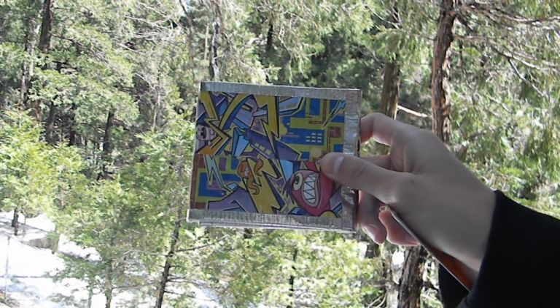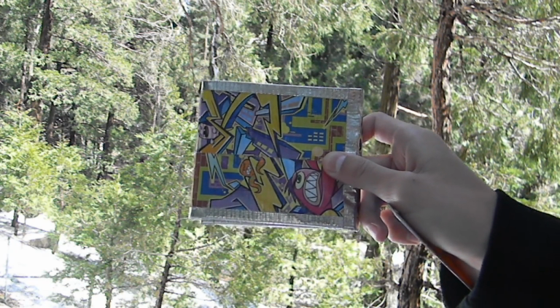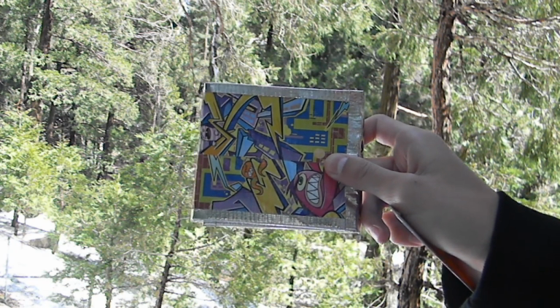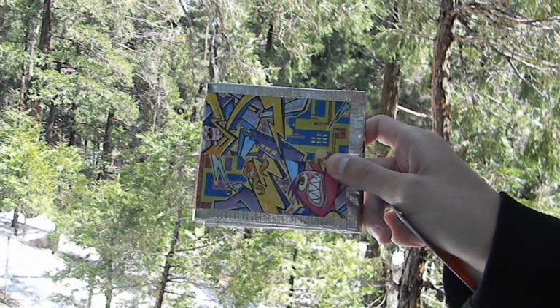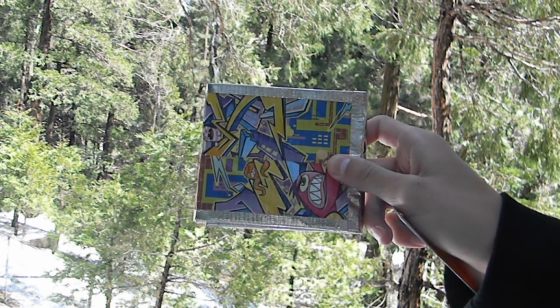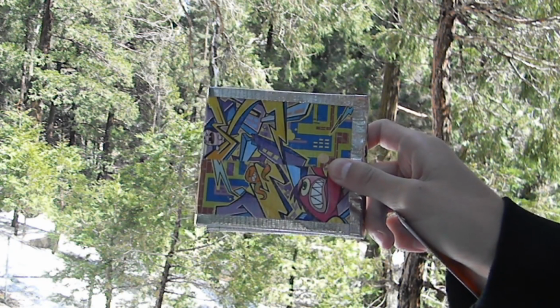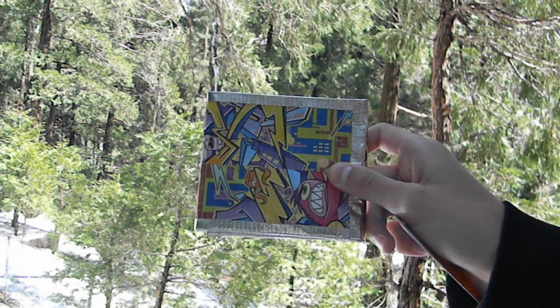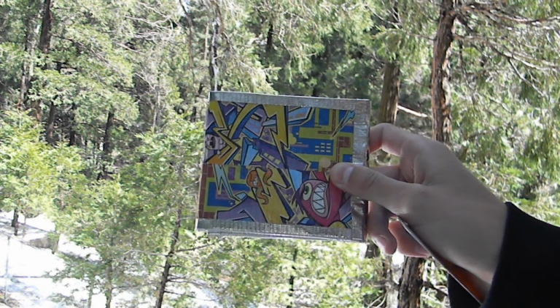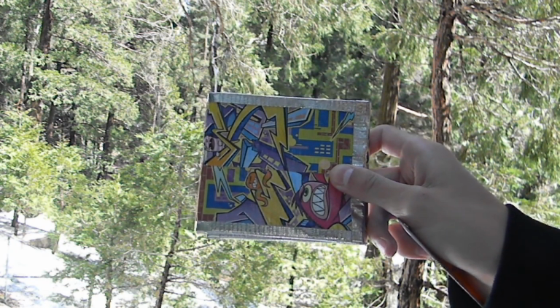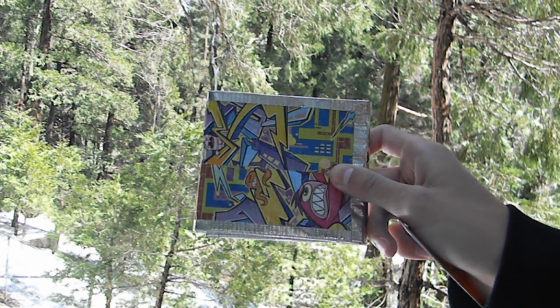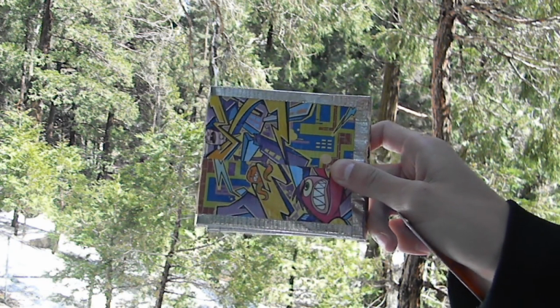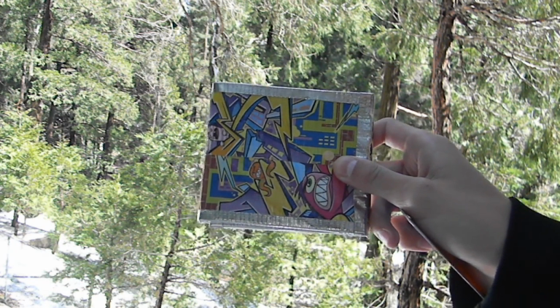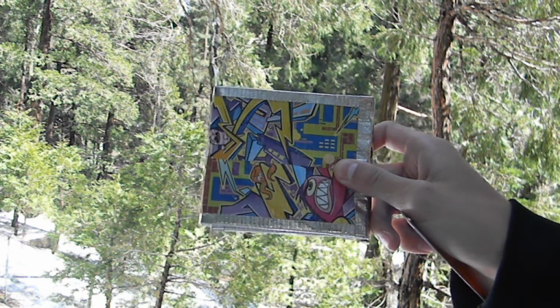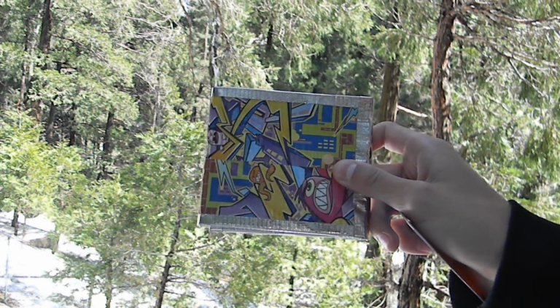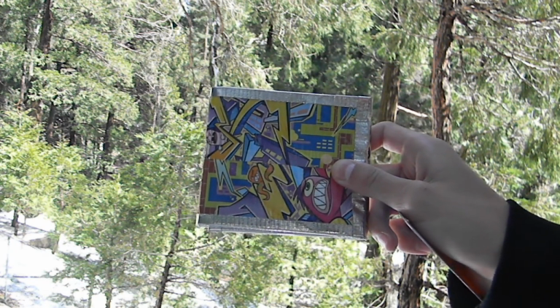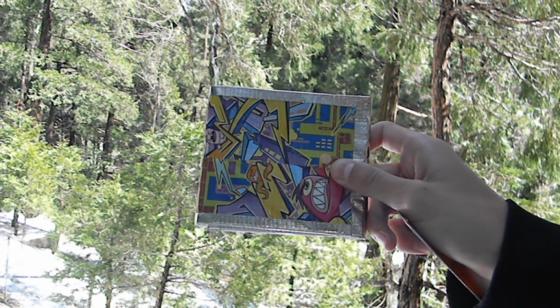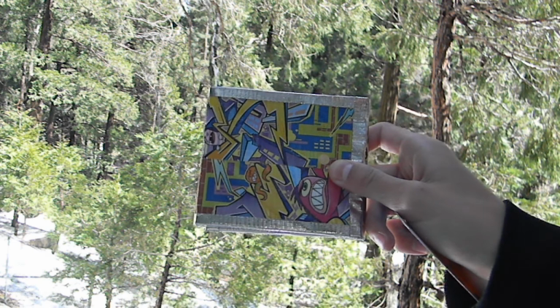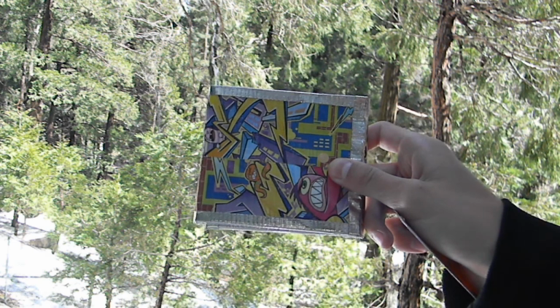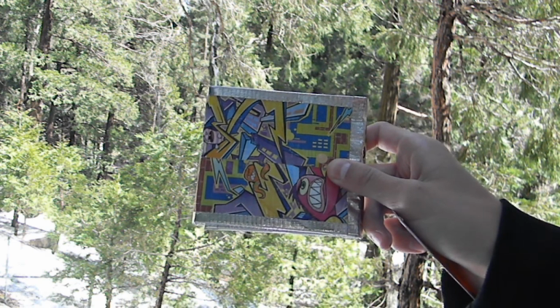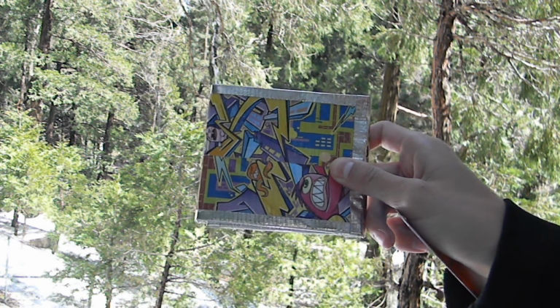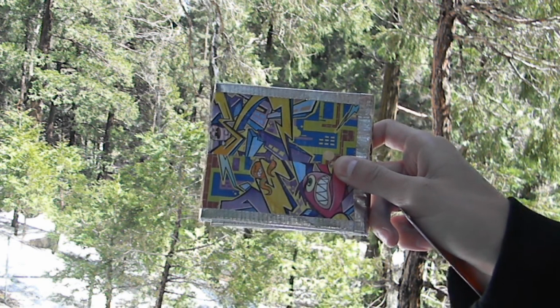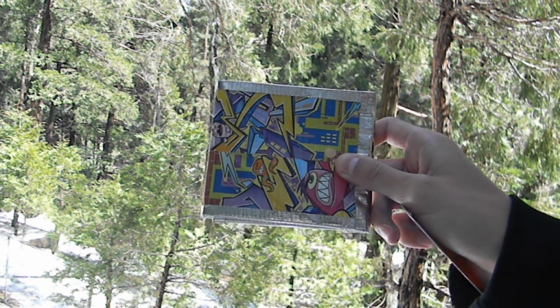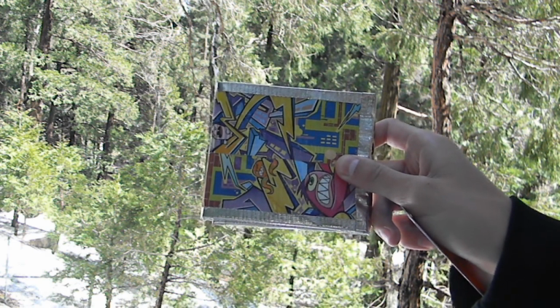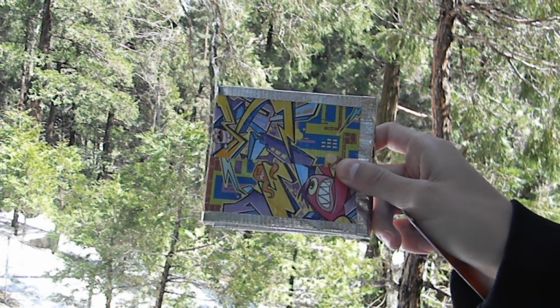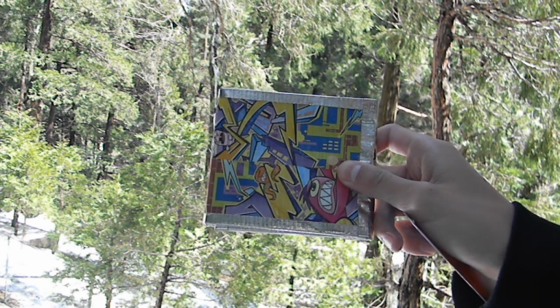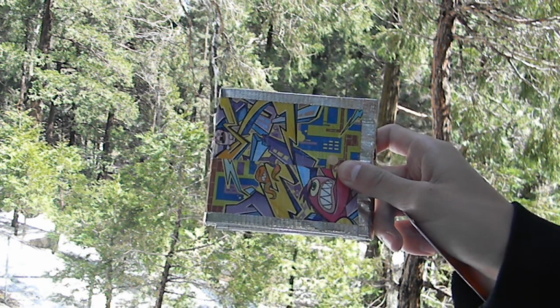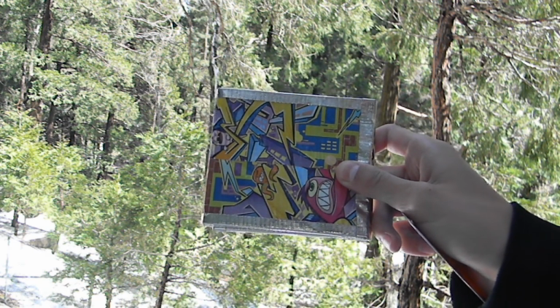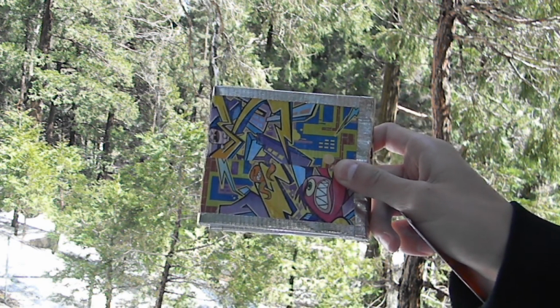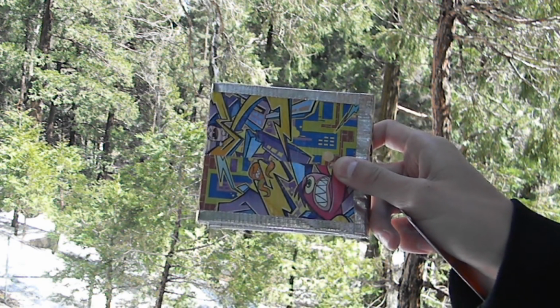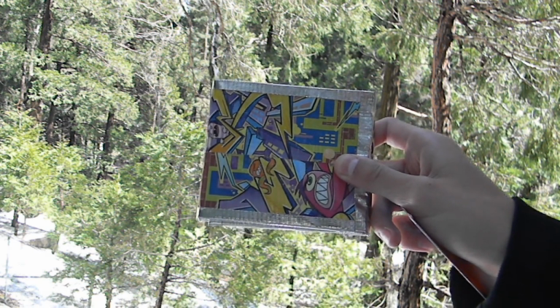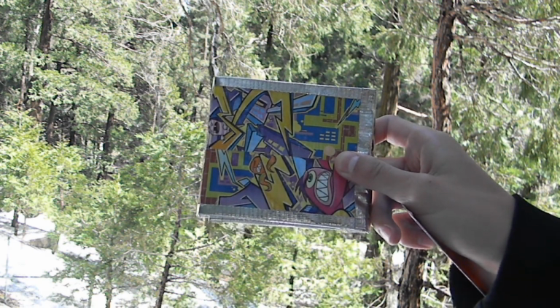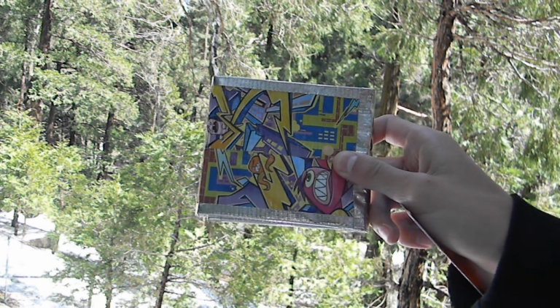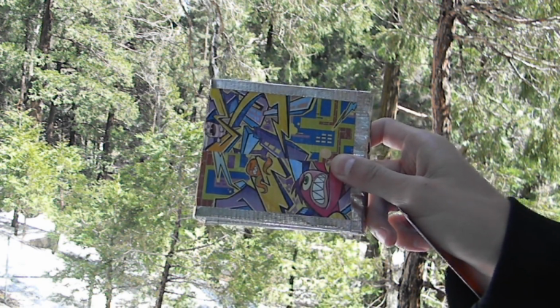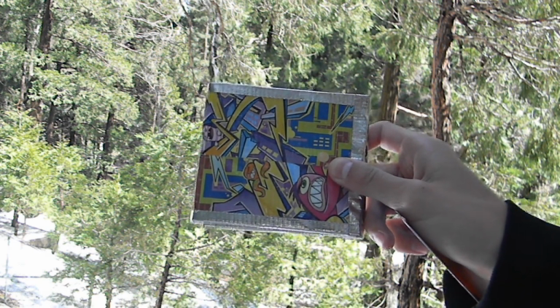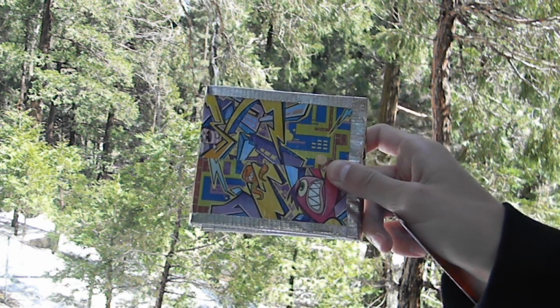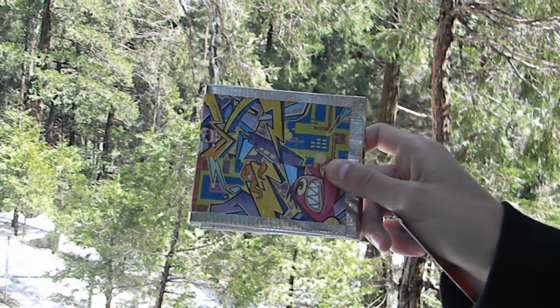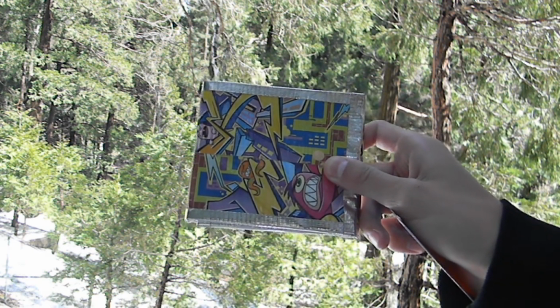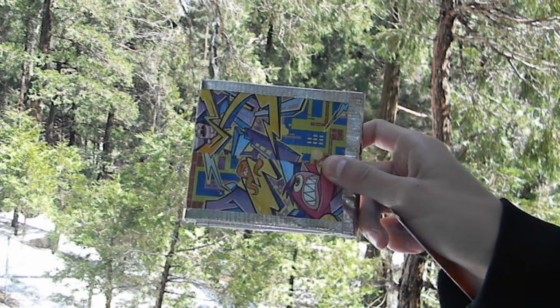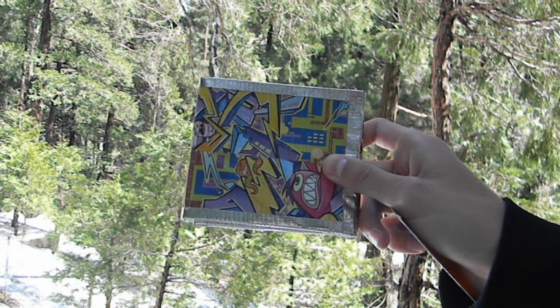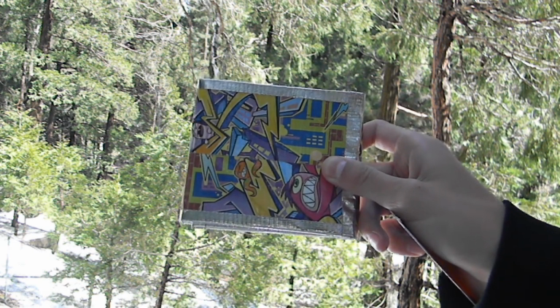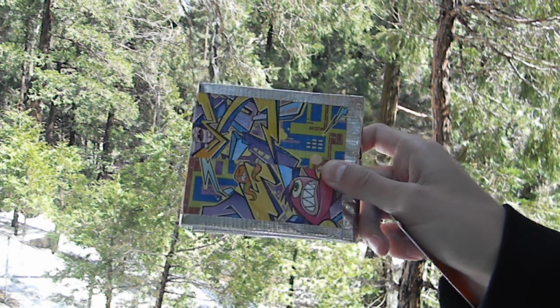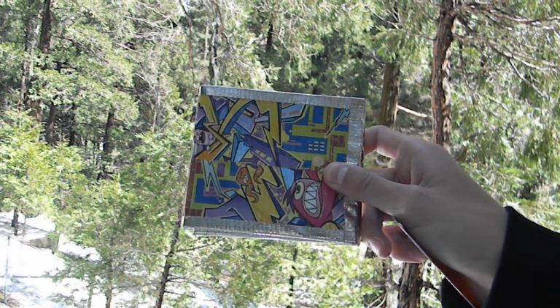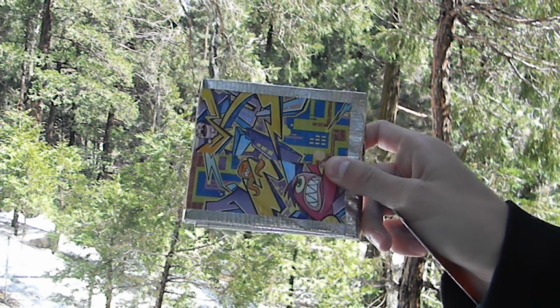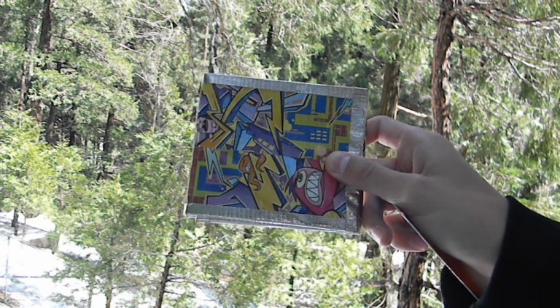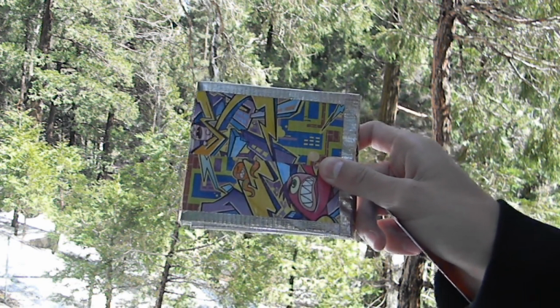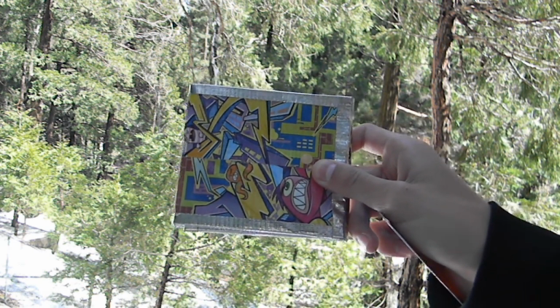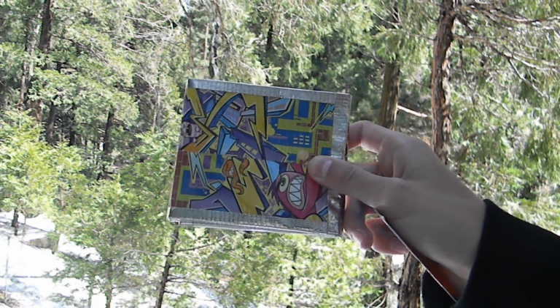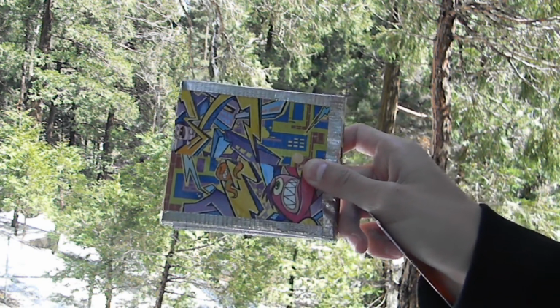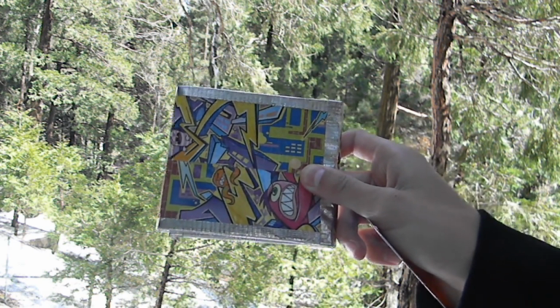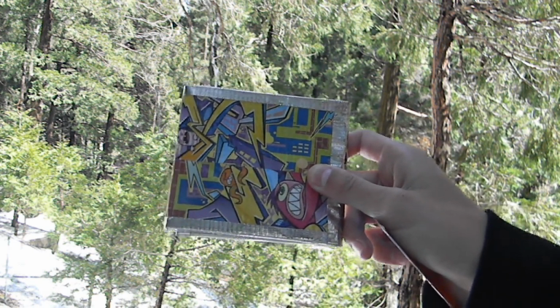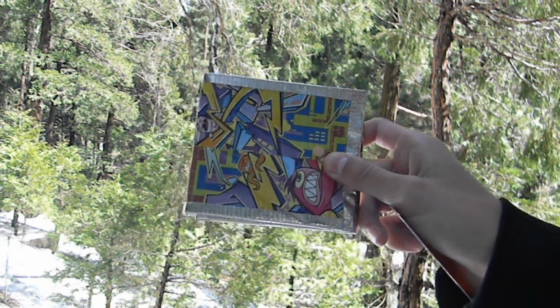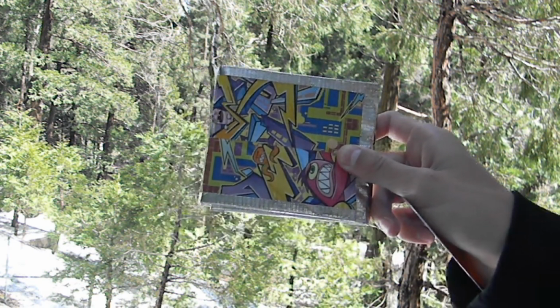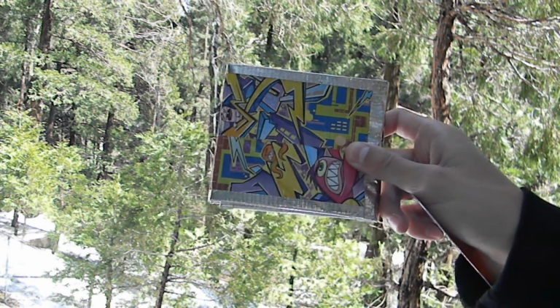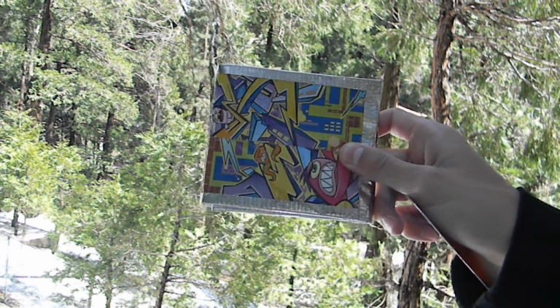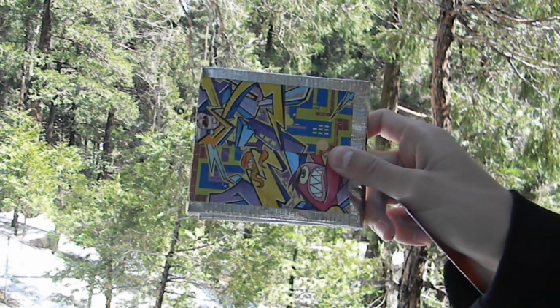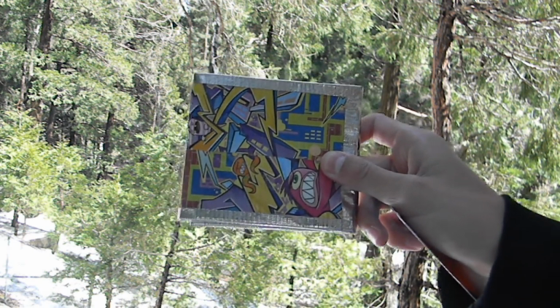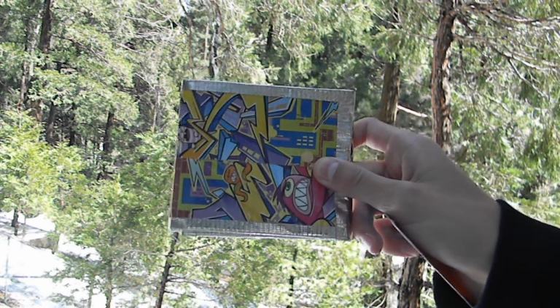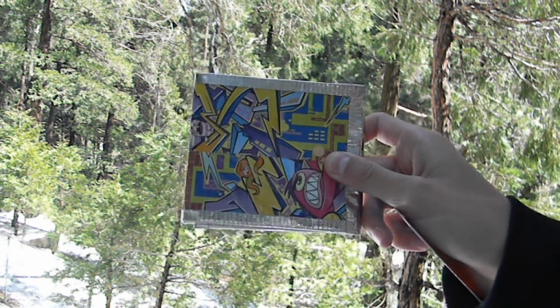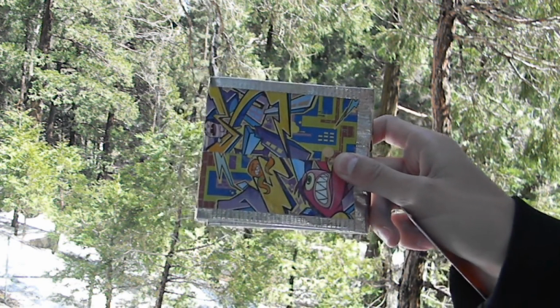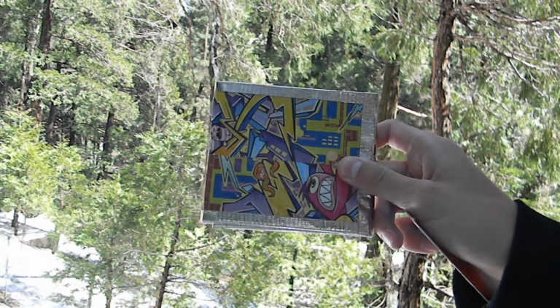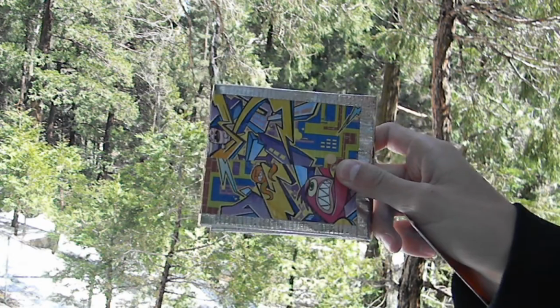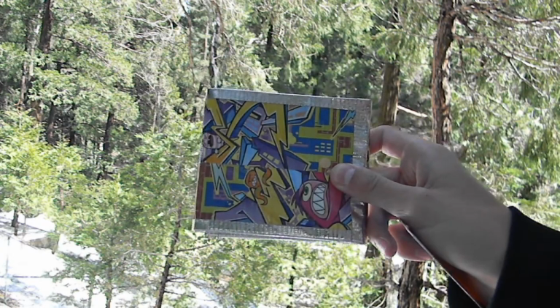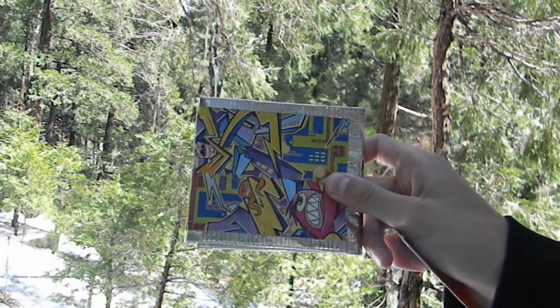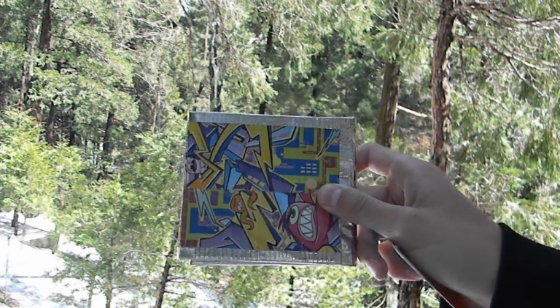Hi guys, so today I have another contest entry — it's for Duct Tape Peep Z5. This is a graffiti tri bi-fold wallet with chrome trimming.